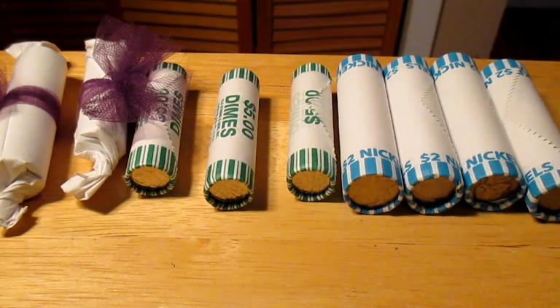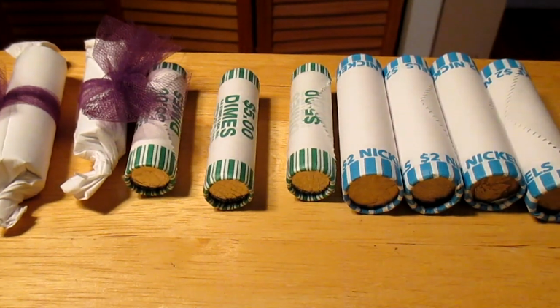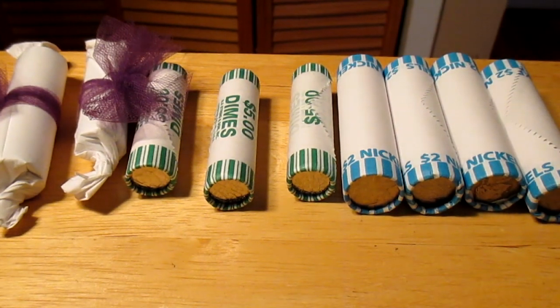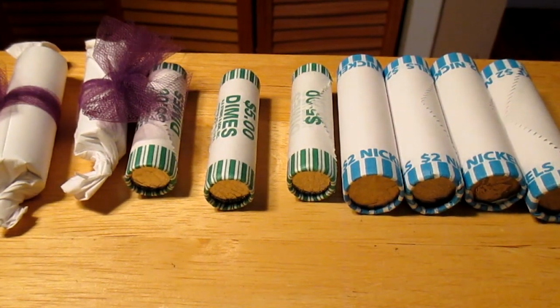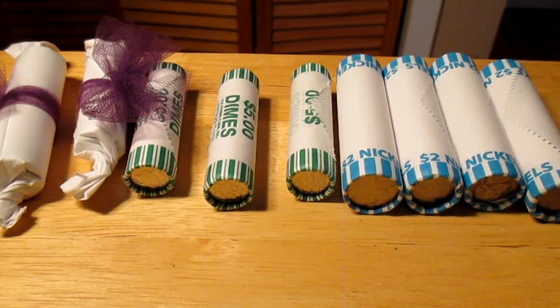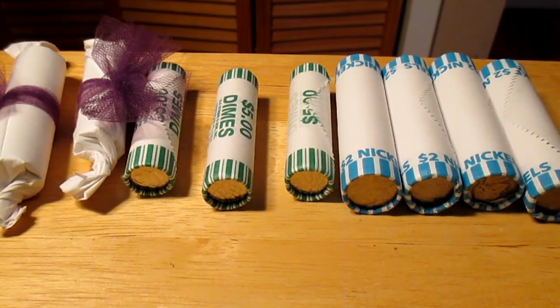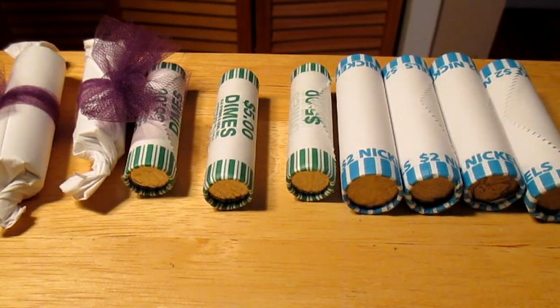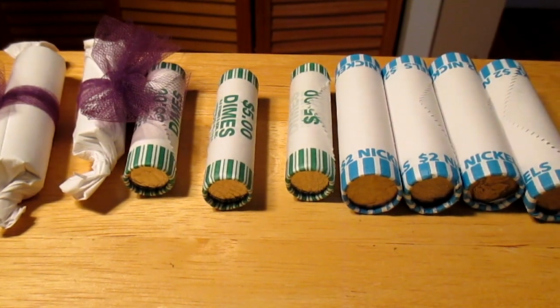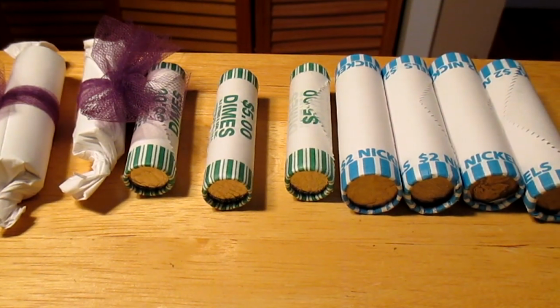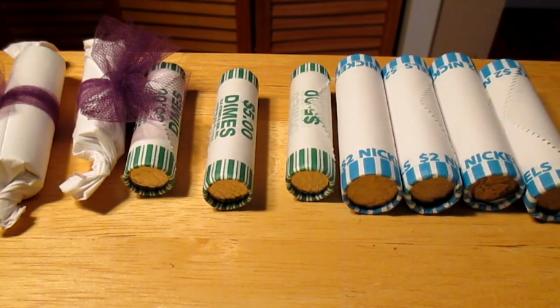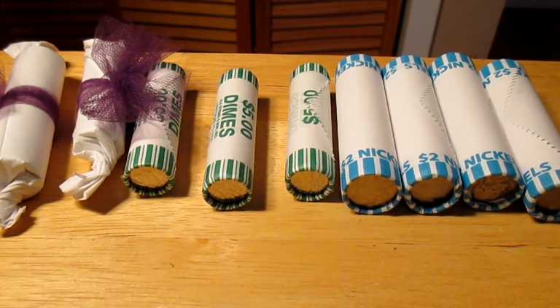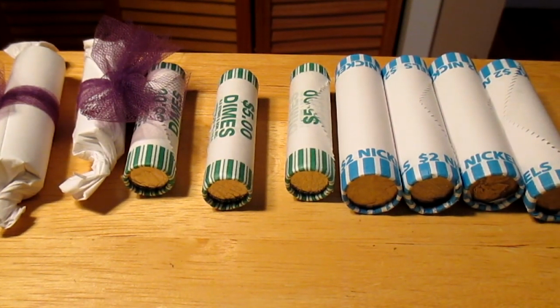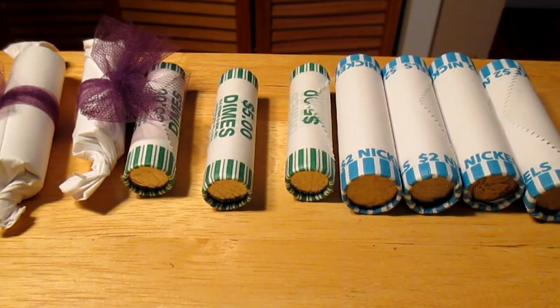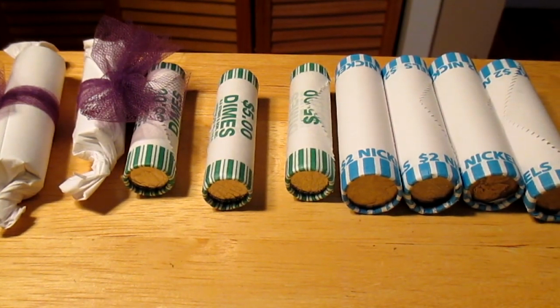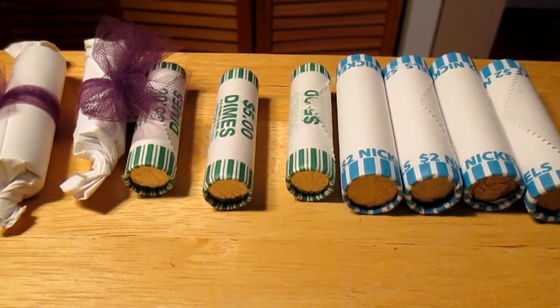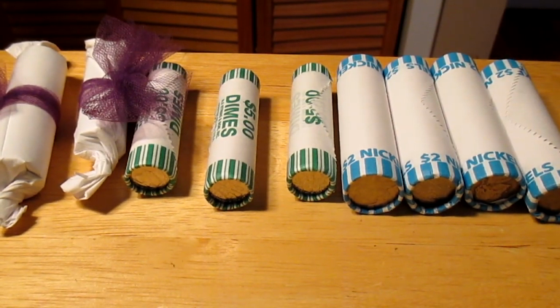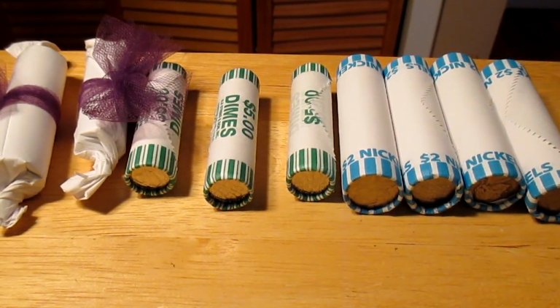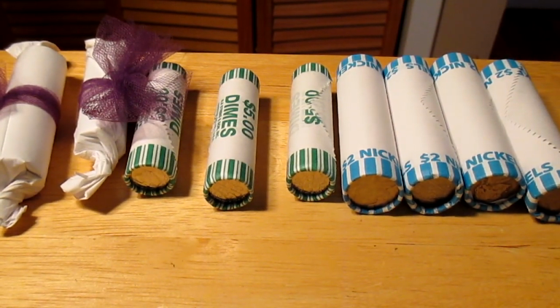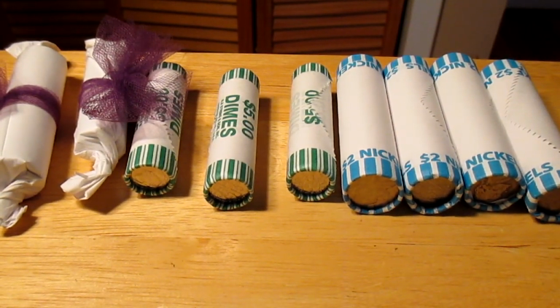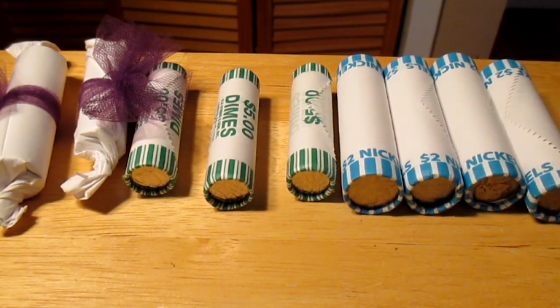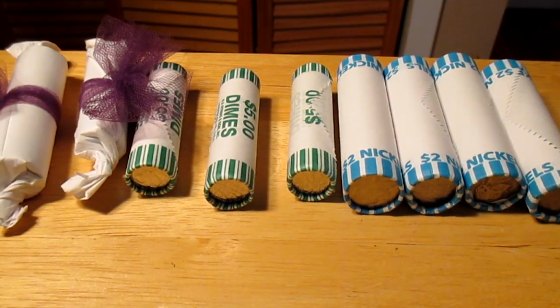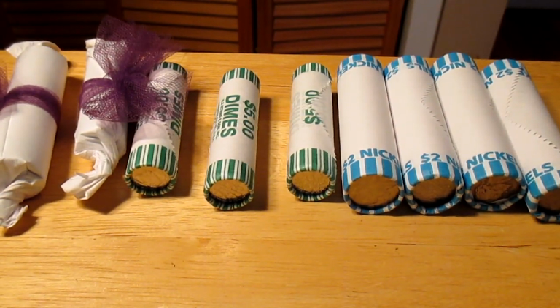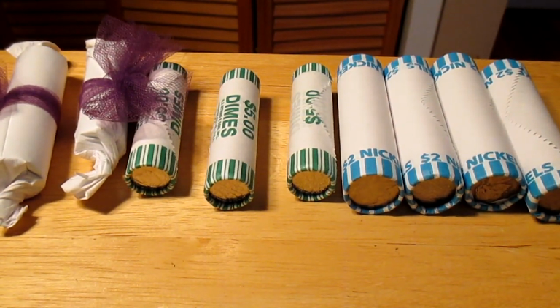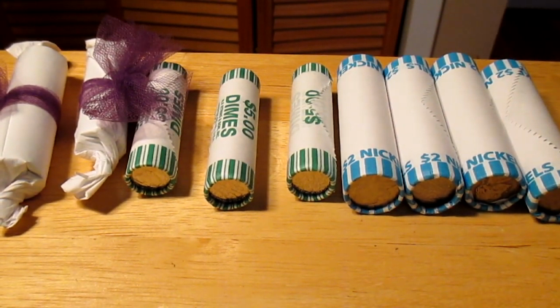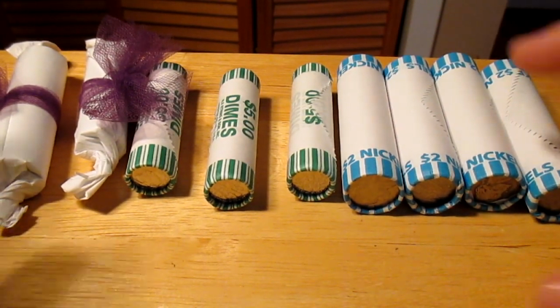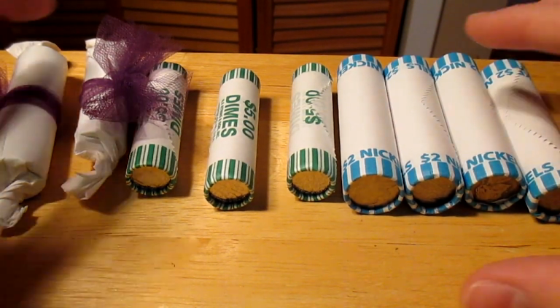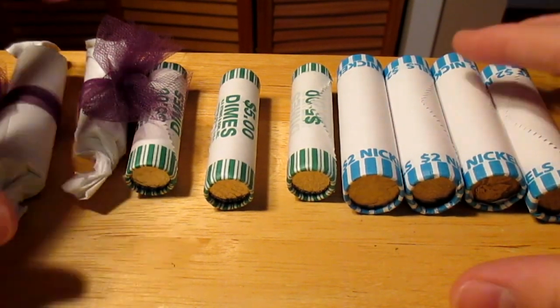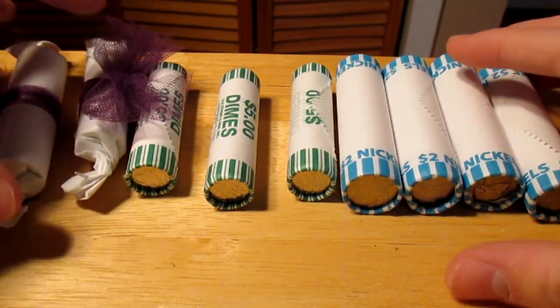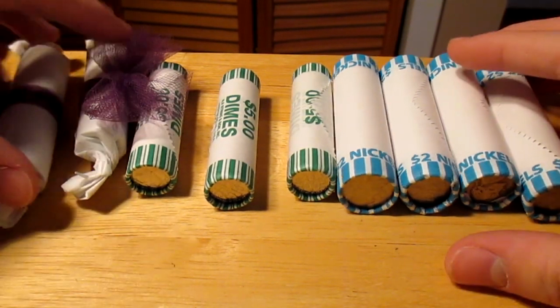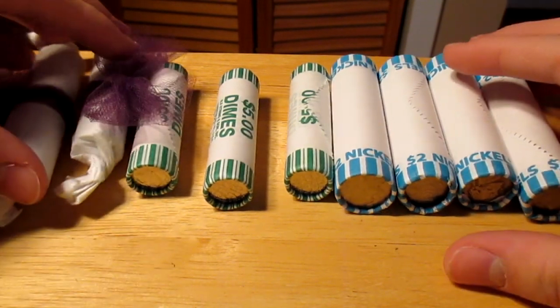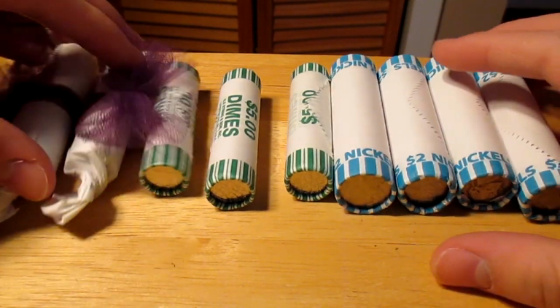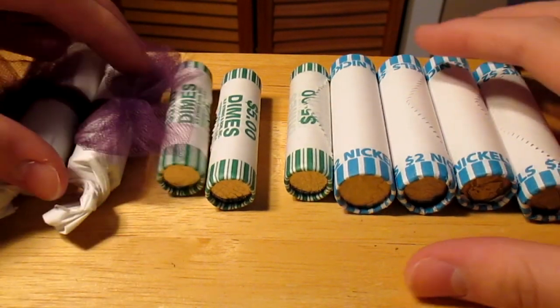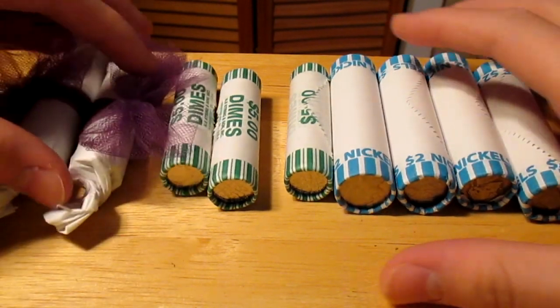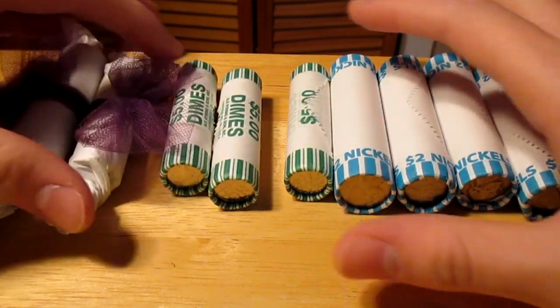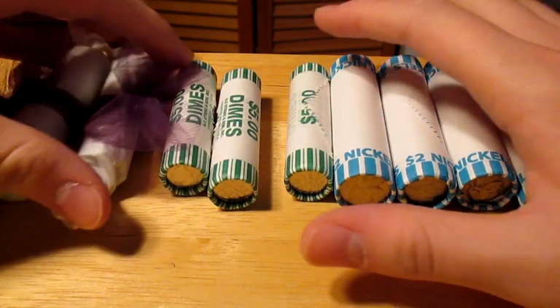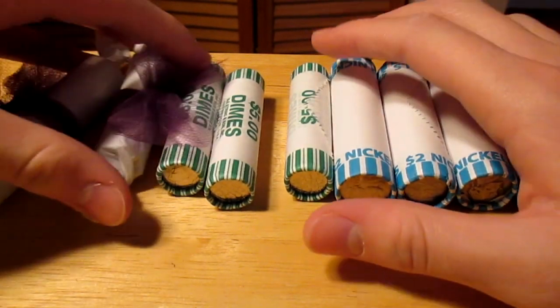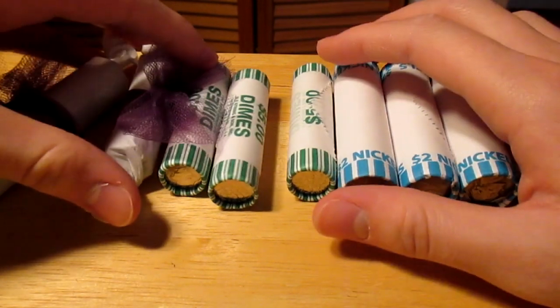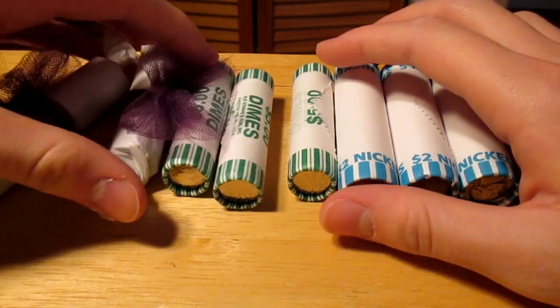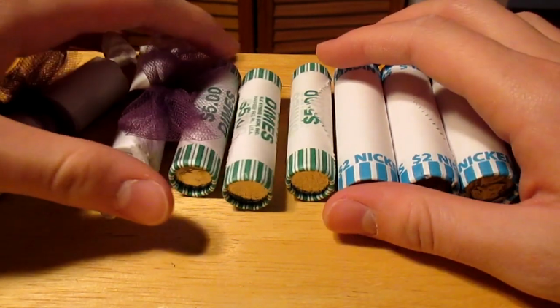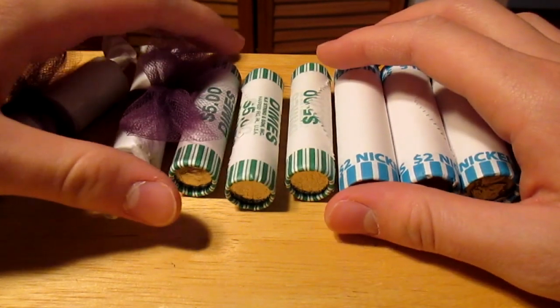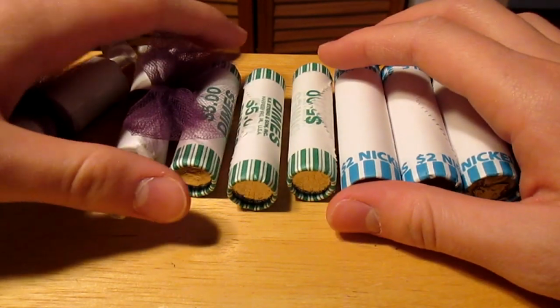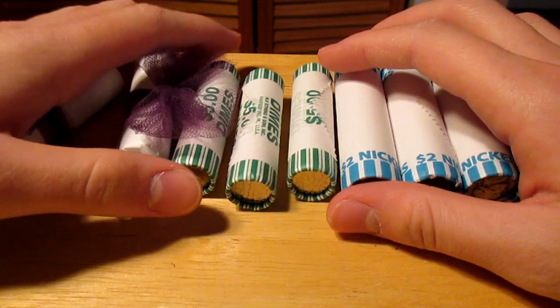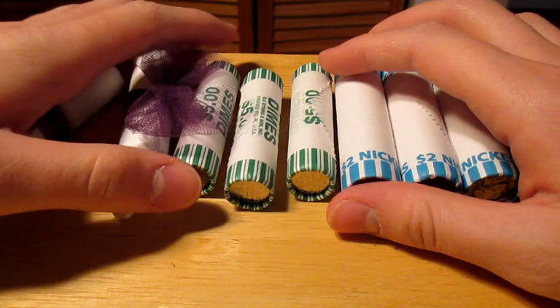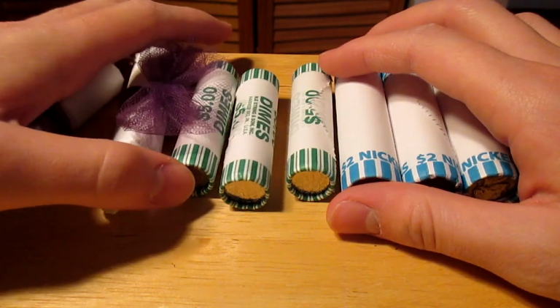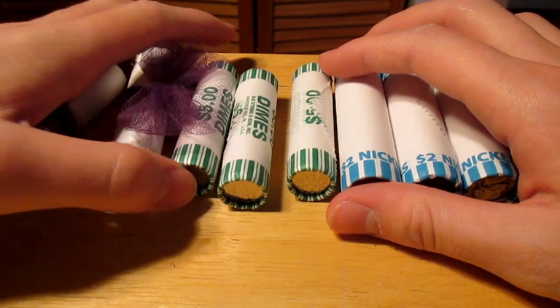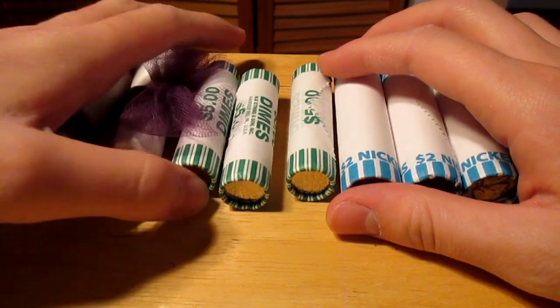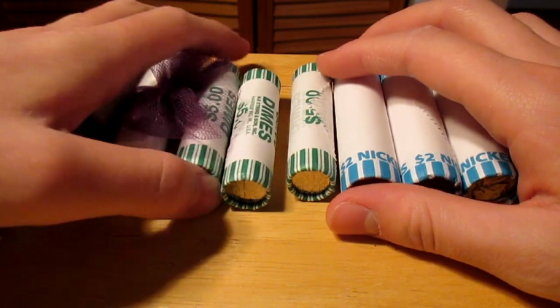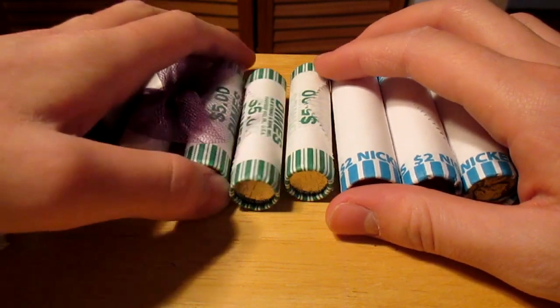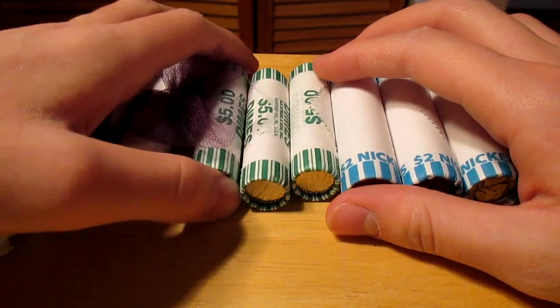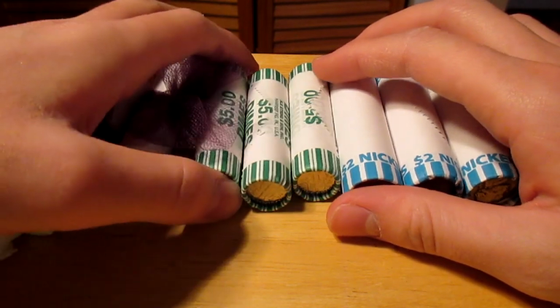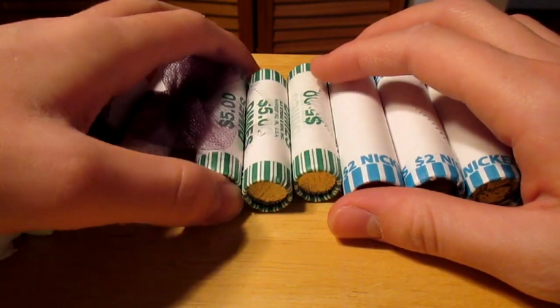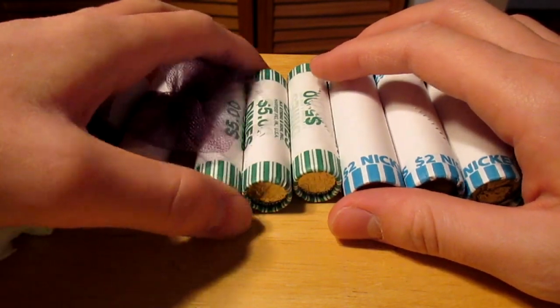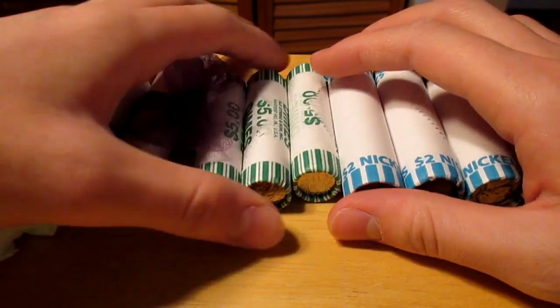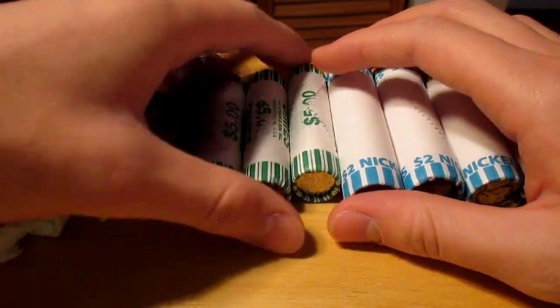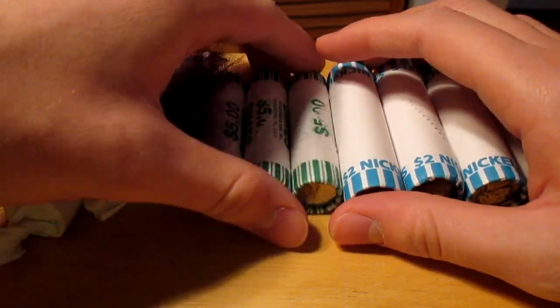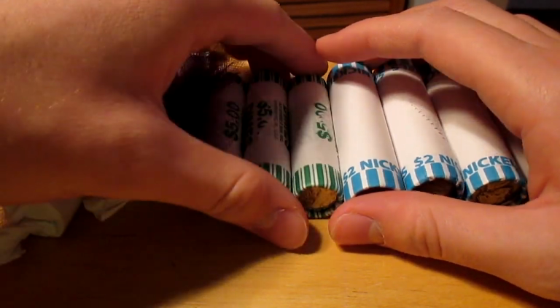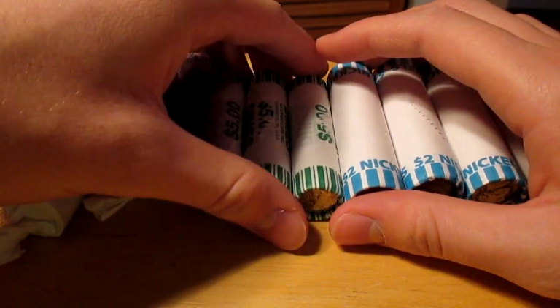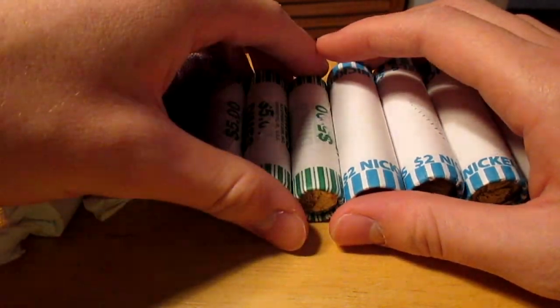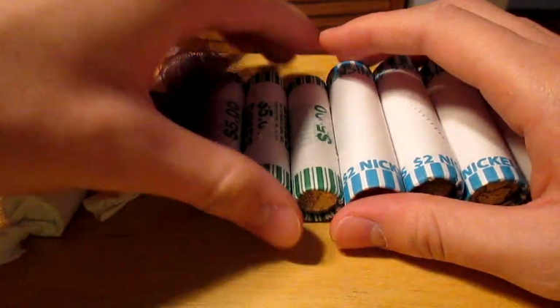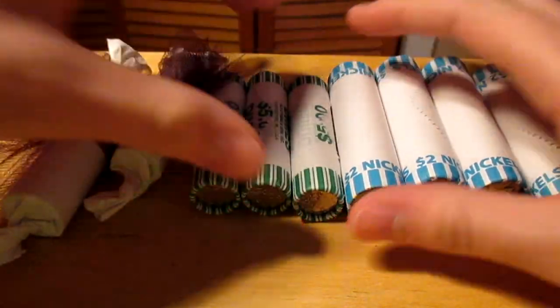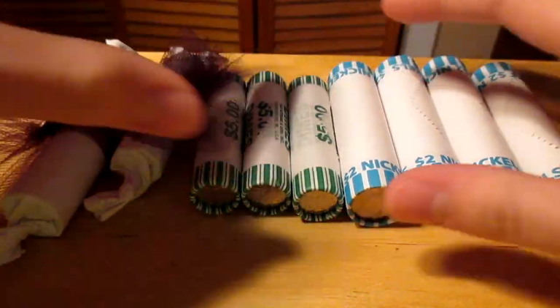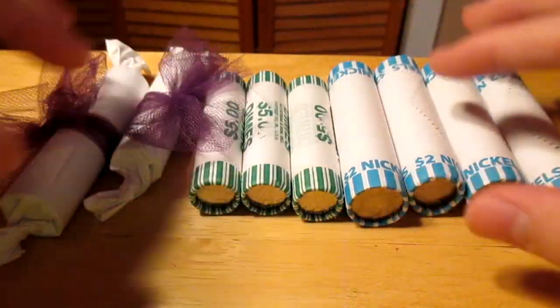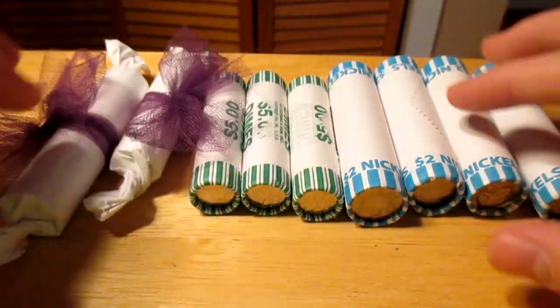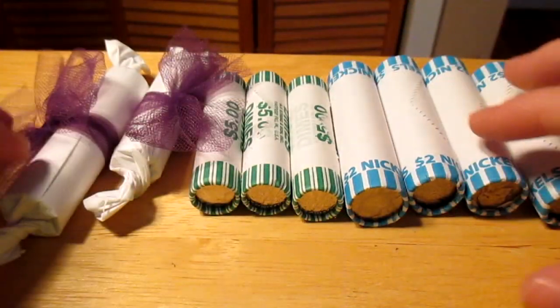Hey, what's up guys, Silver Picker here. Today is Easter Sunday, so happy Easter to everyone. And I just wanted to show you what my mom did.